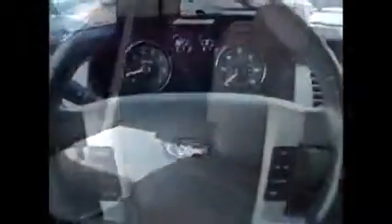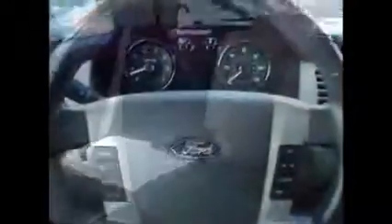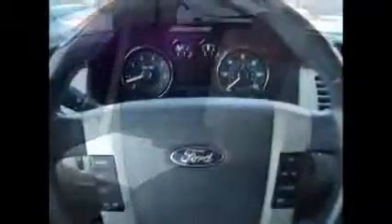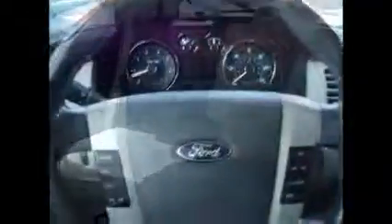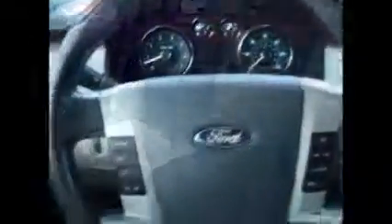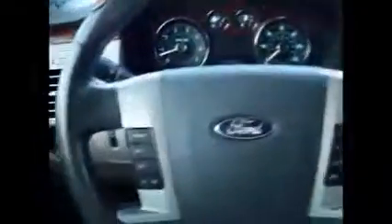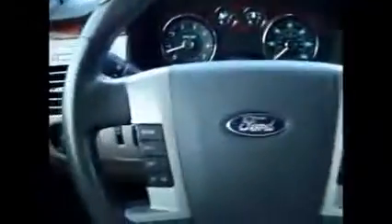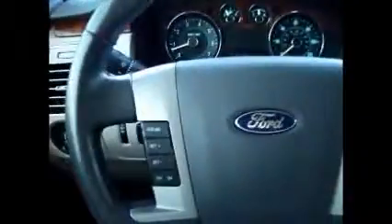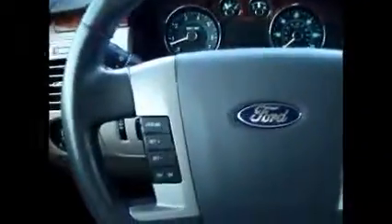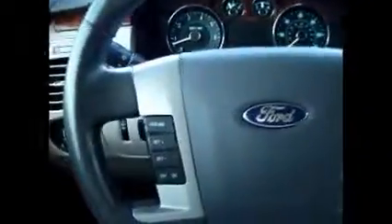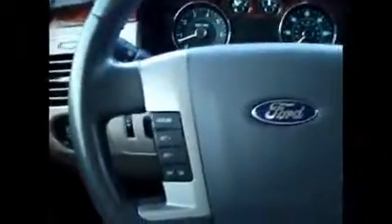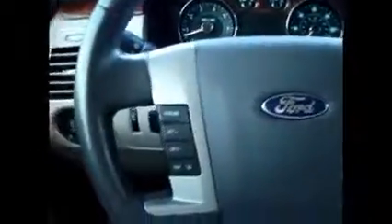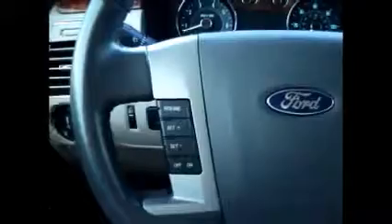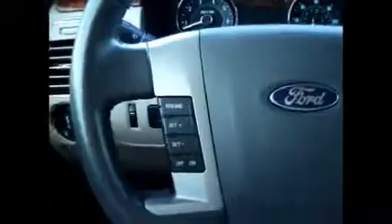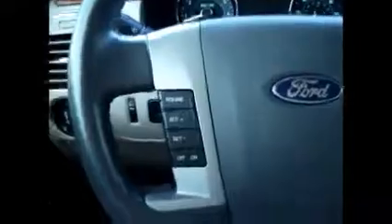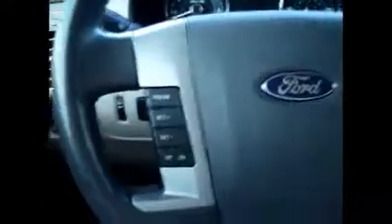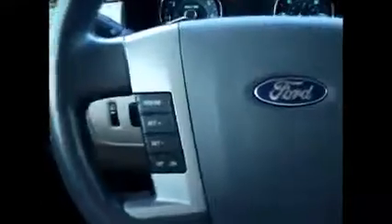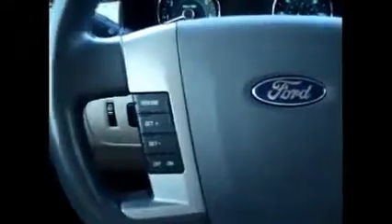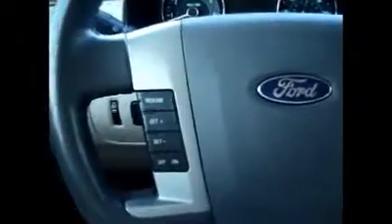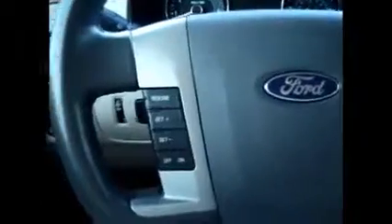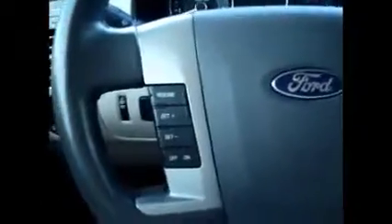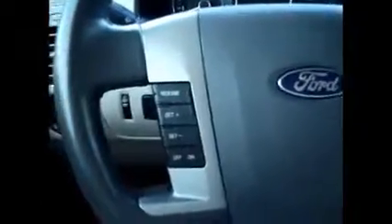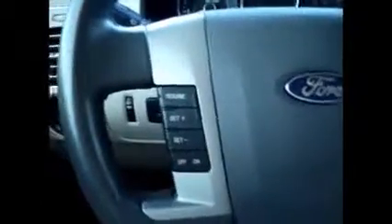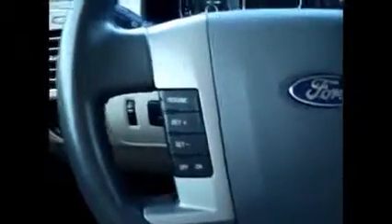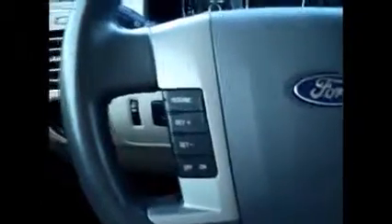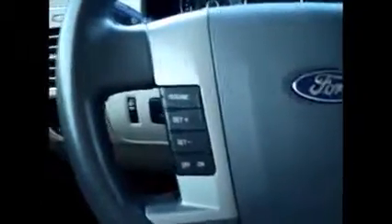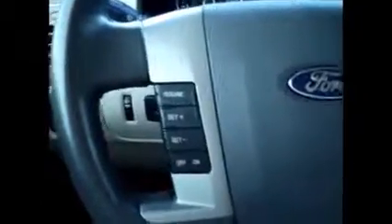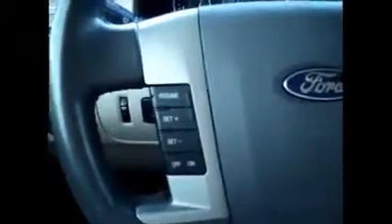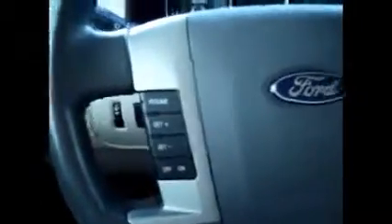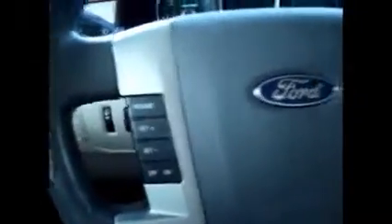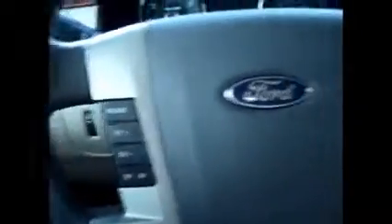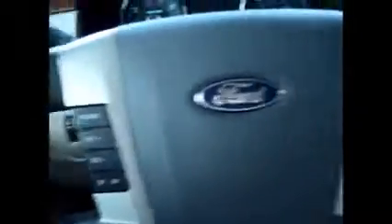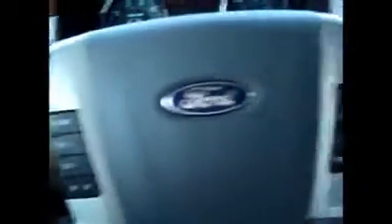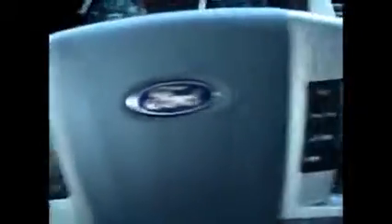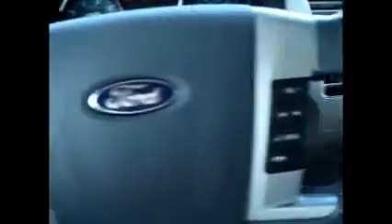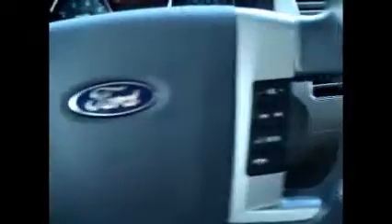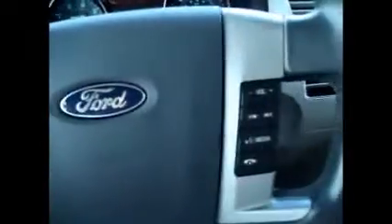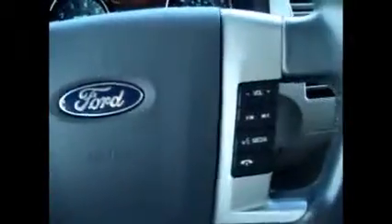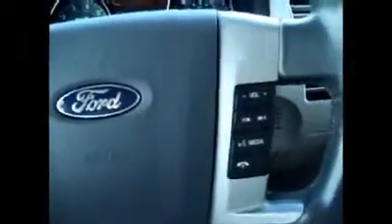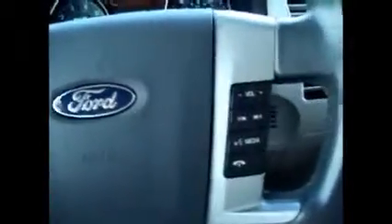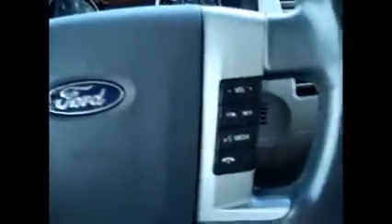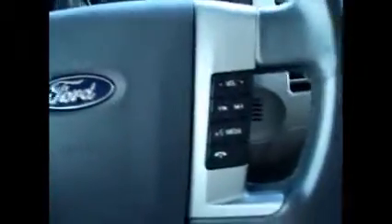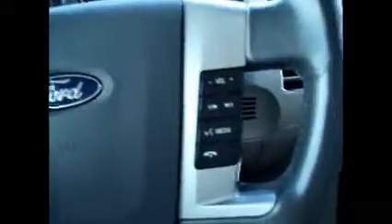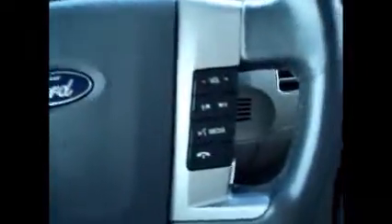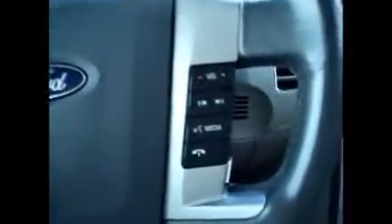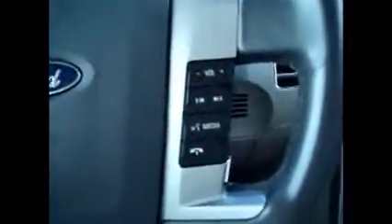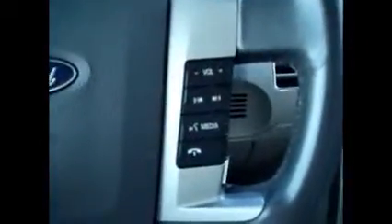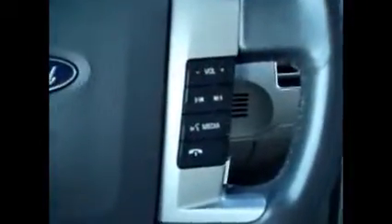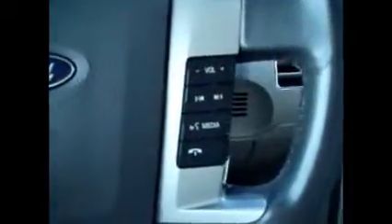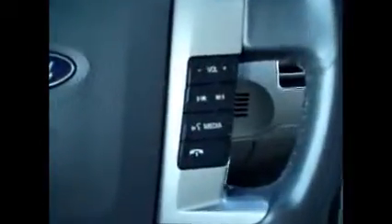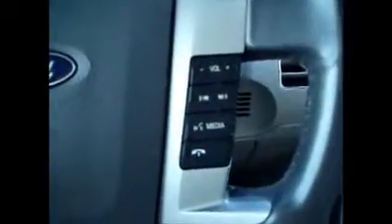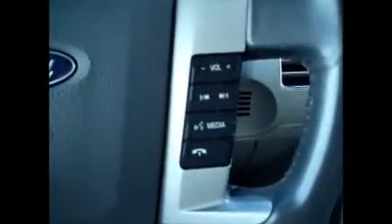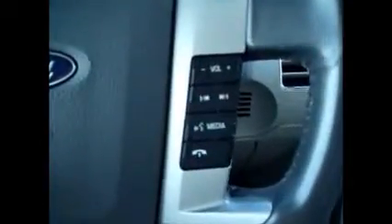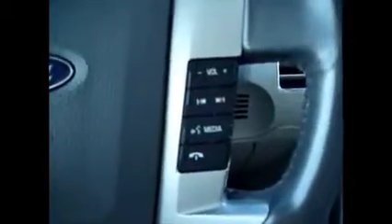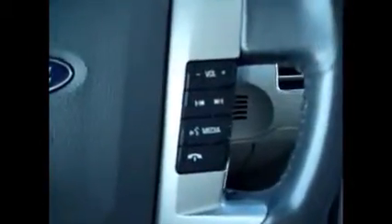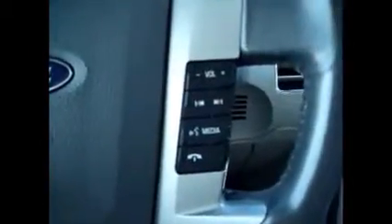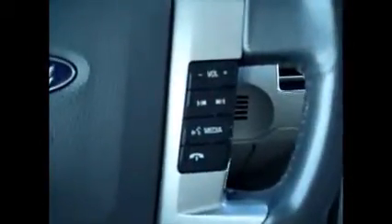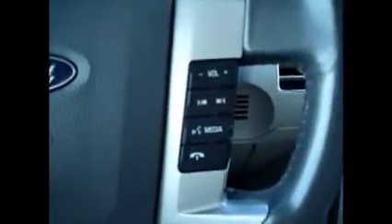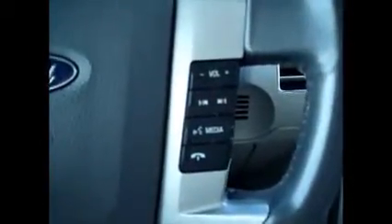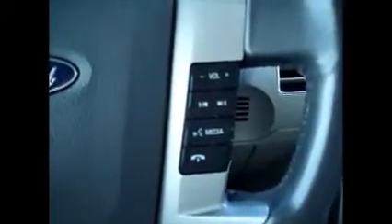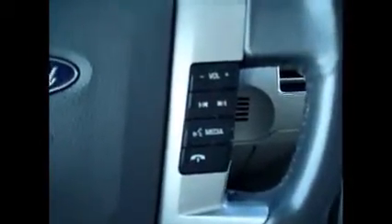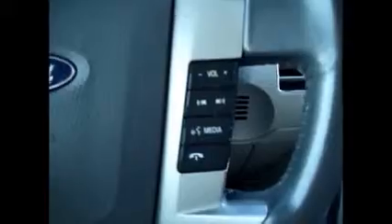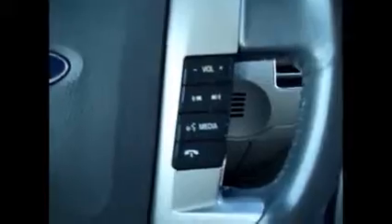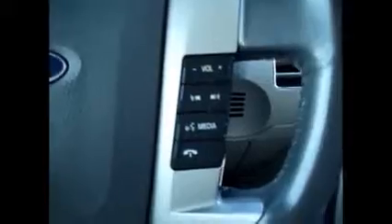On the steering wheel we have the cruise control buttons on the left side and the media control buttons and sync button on the right.